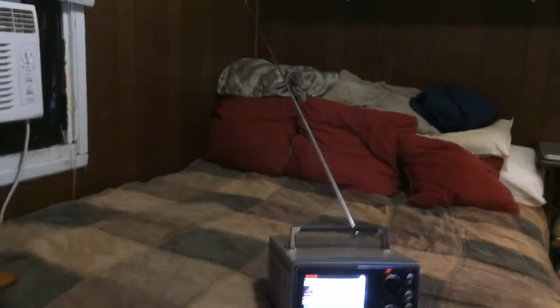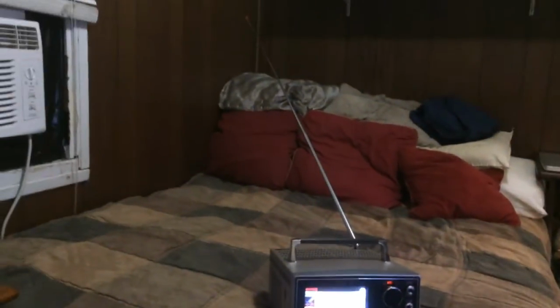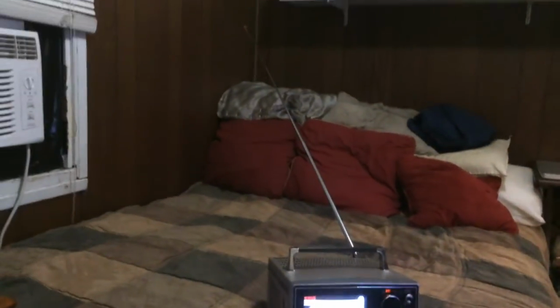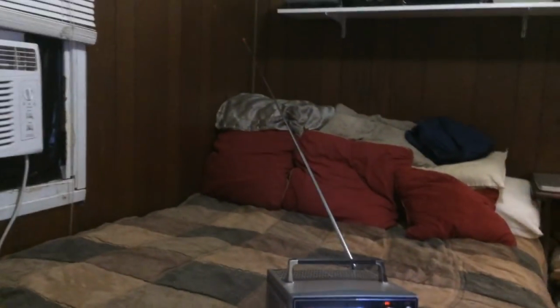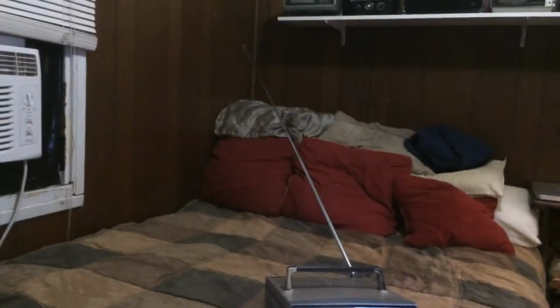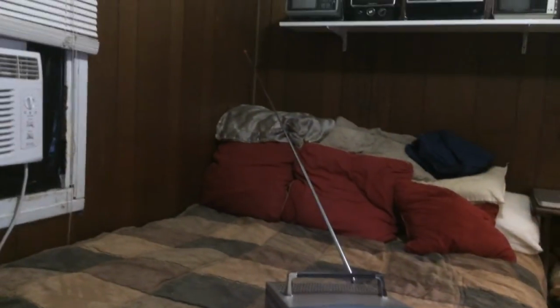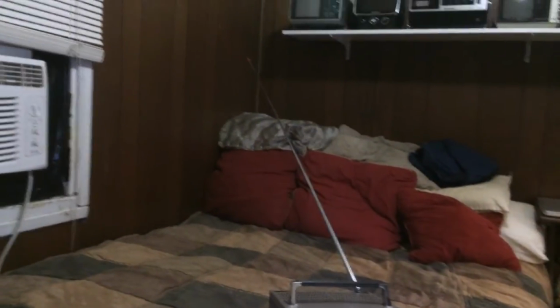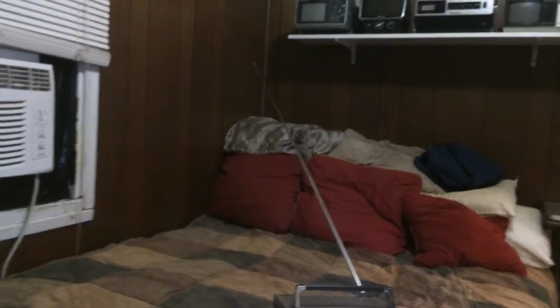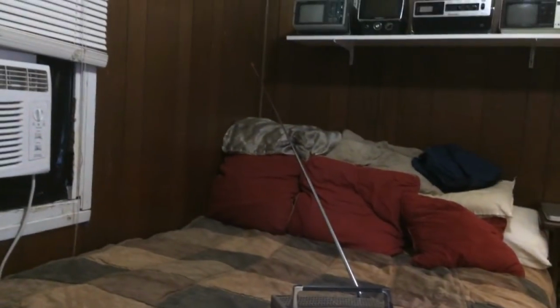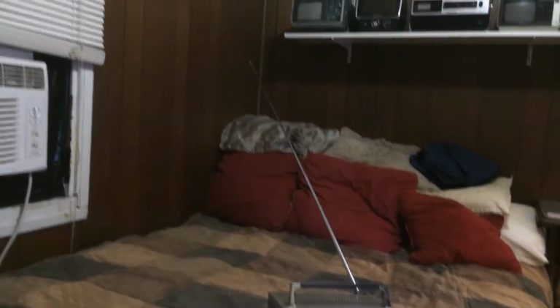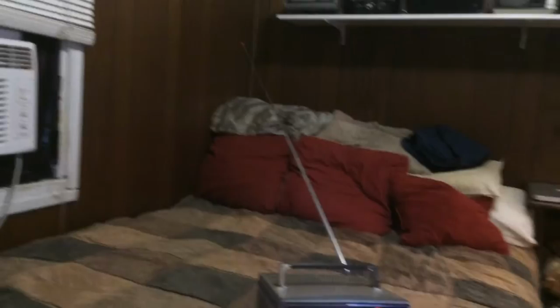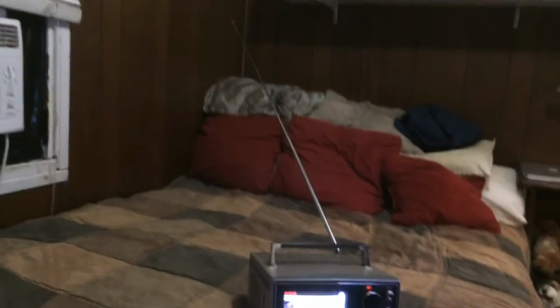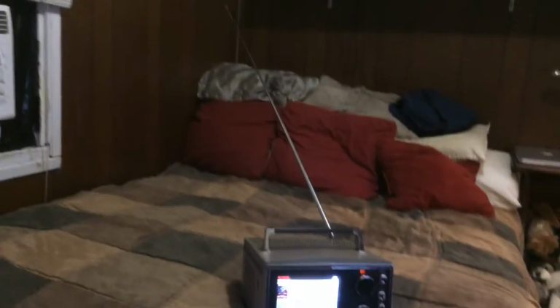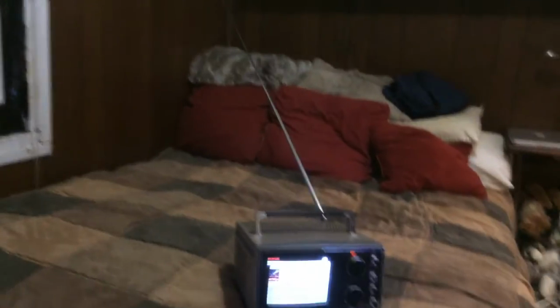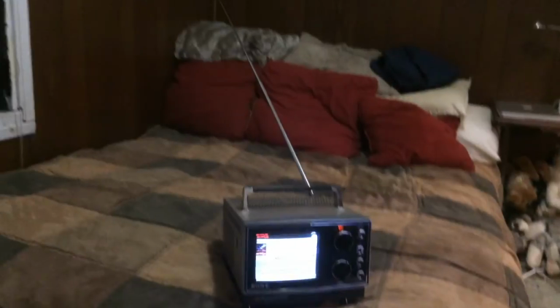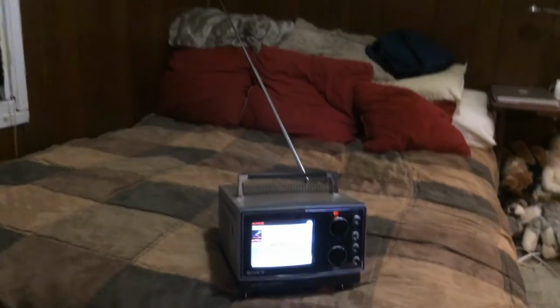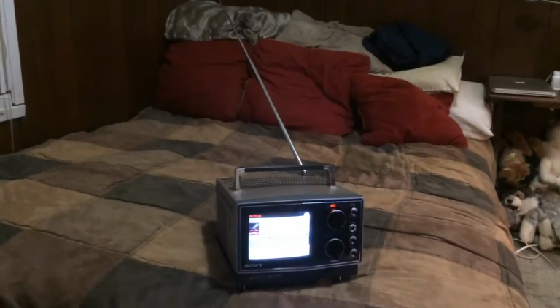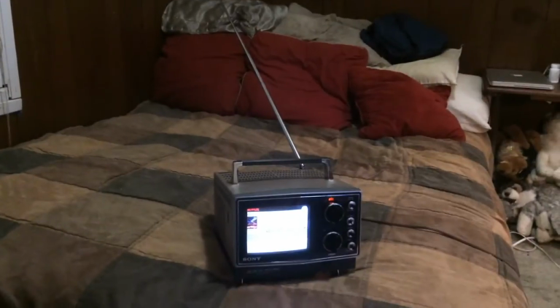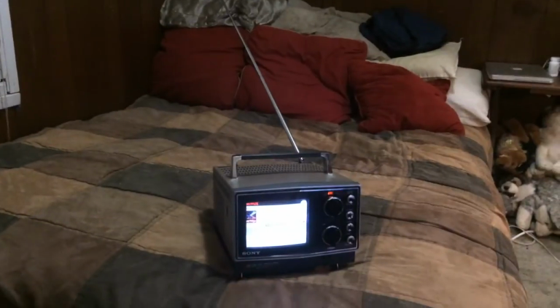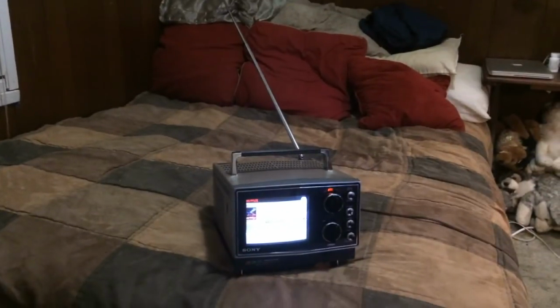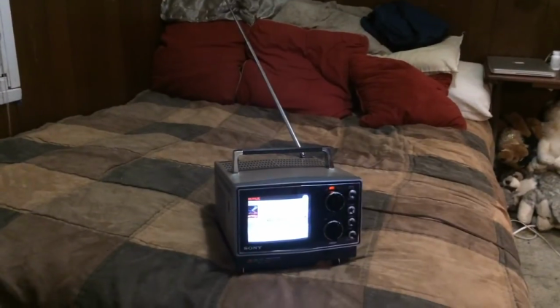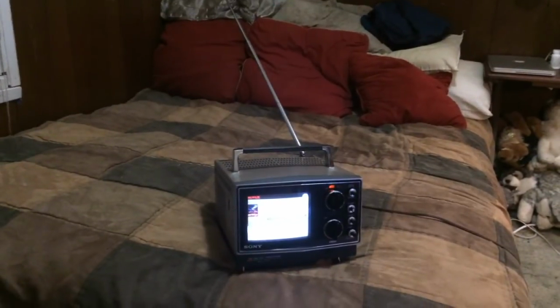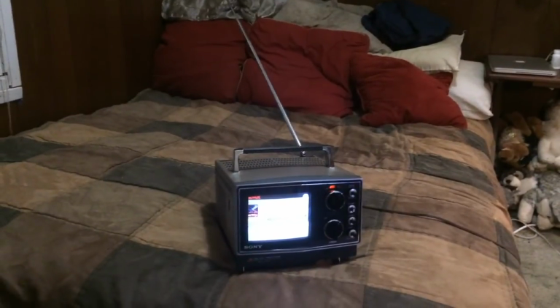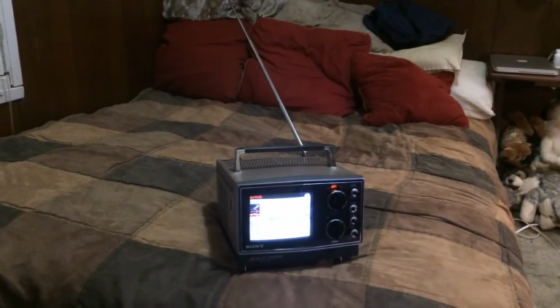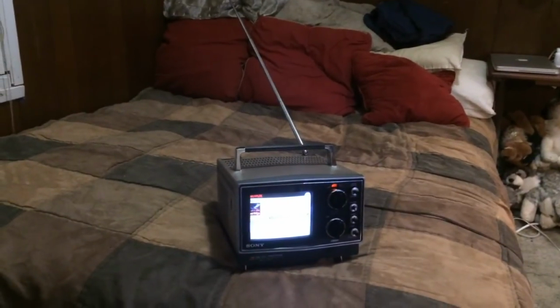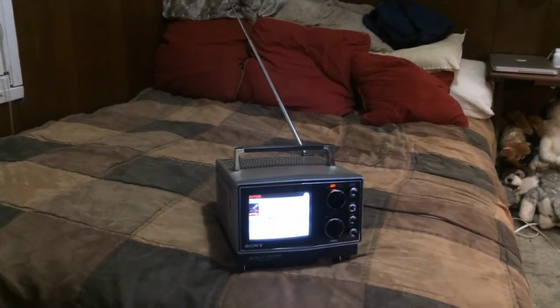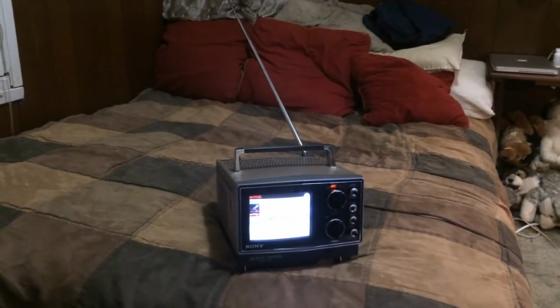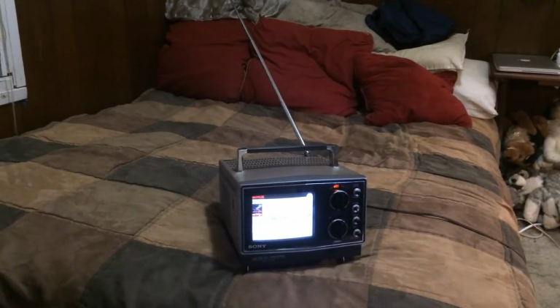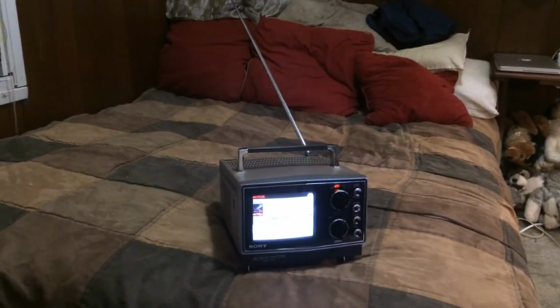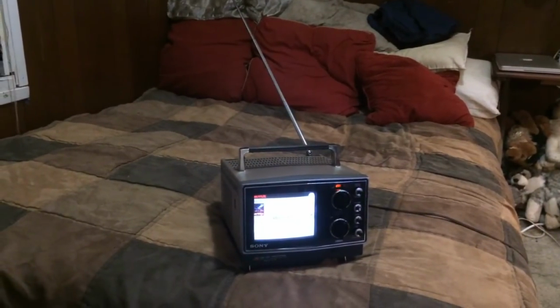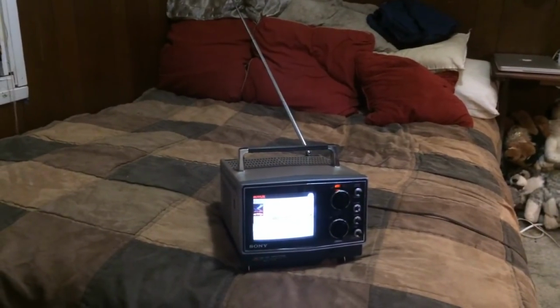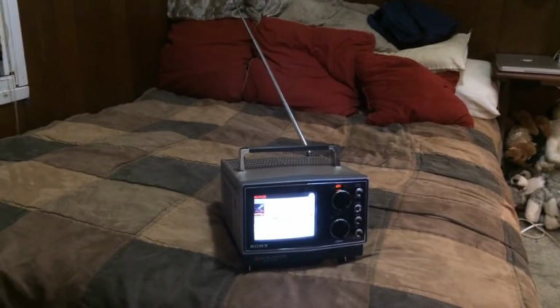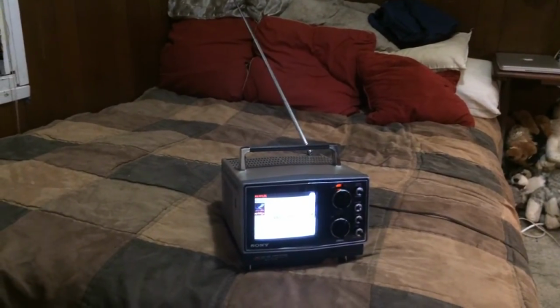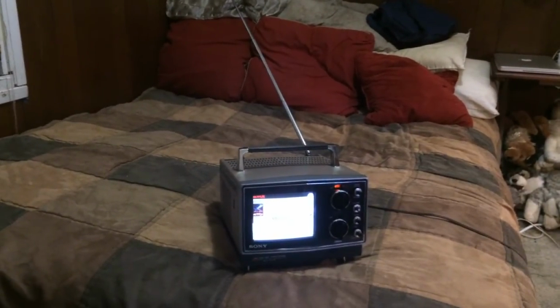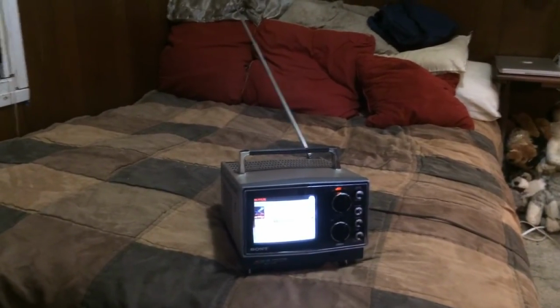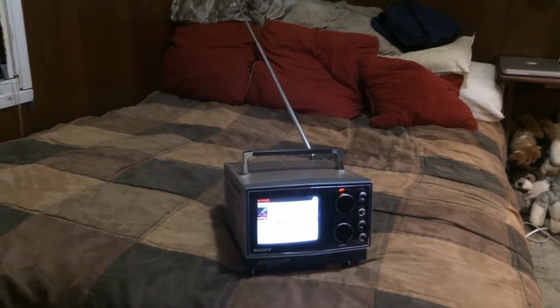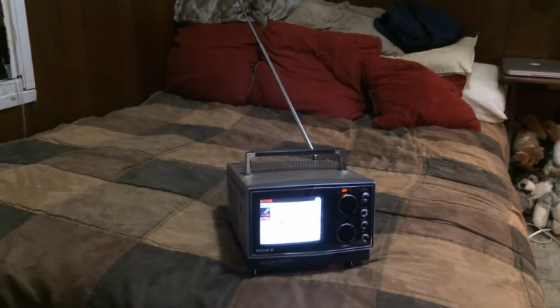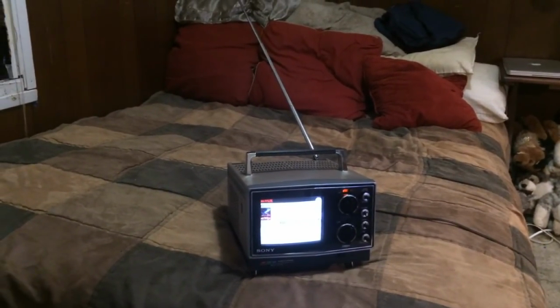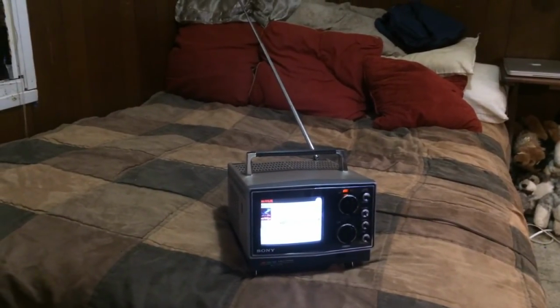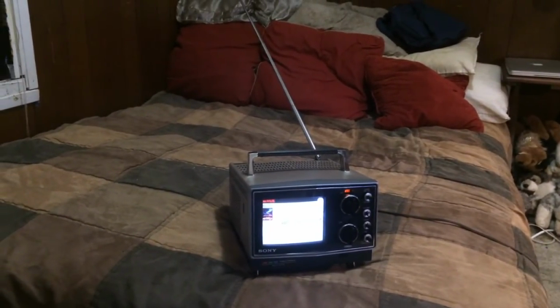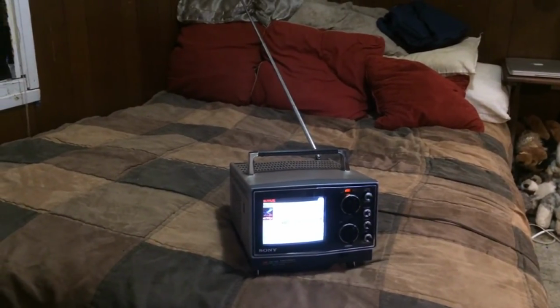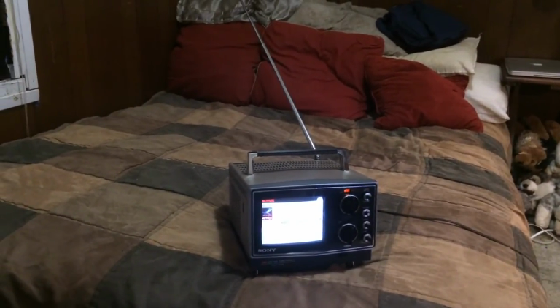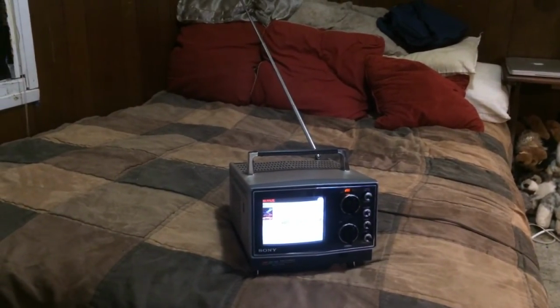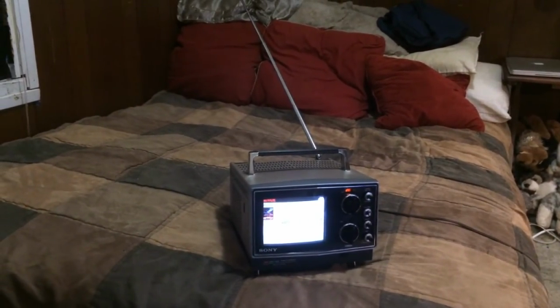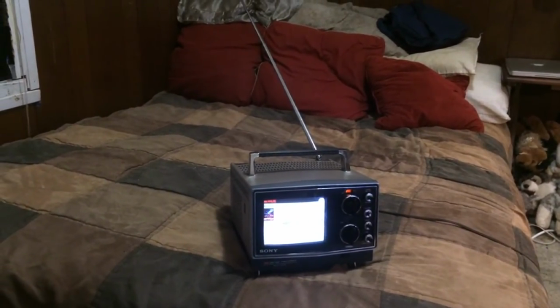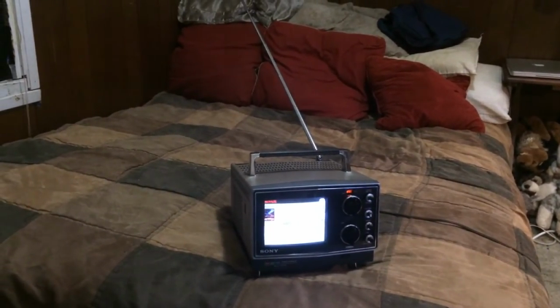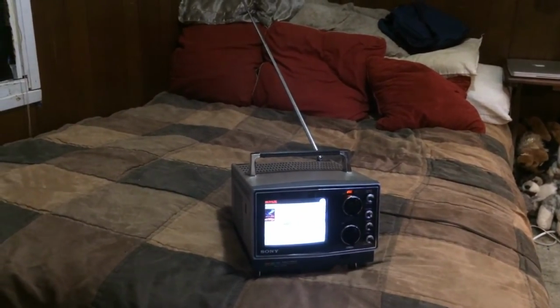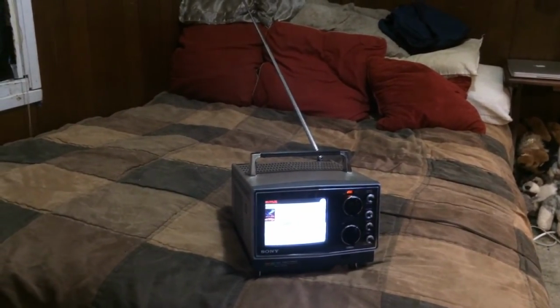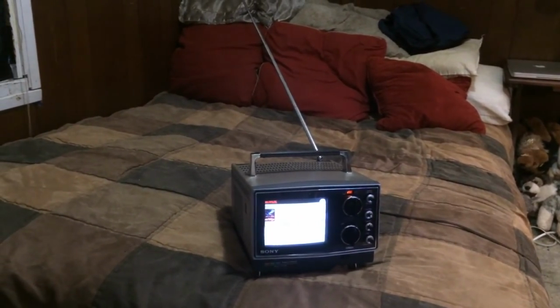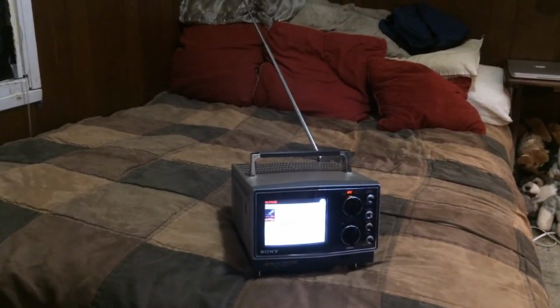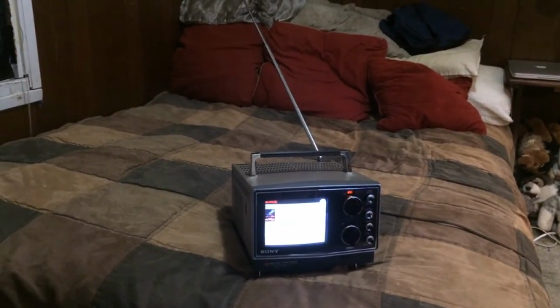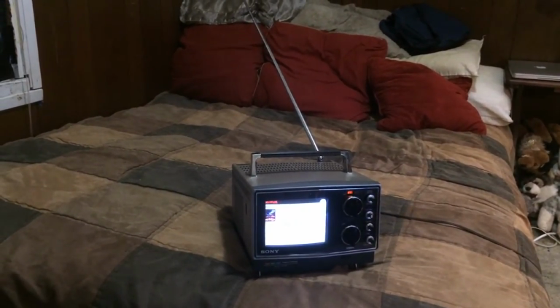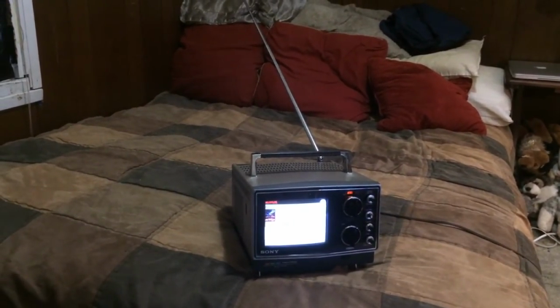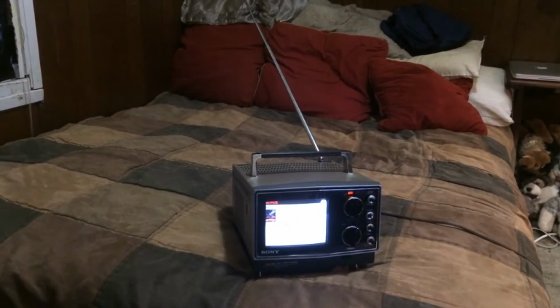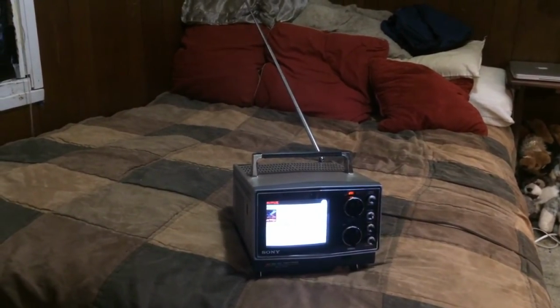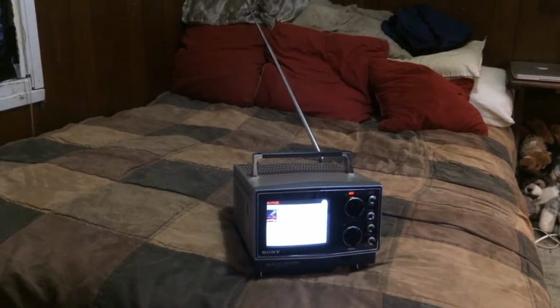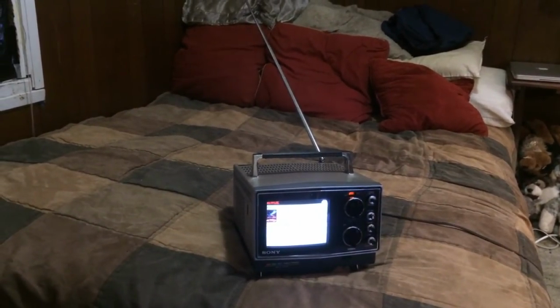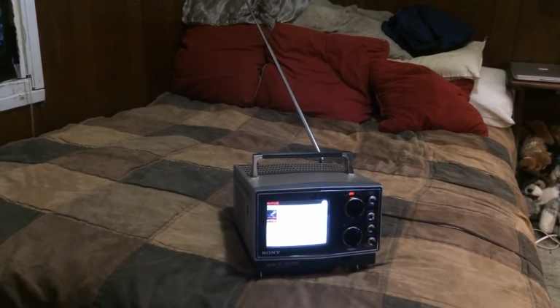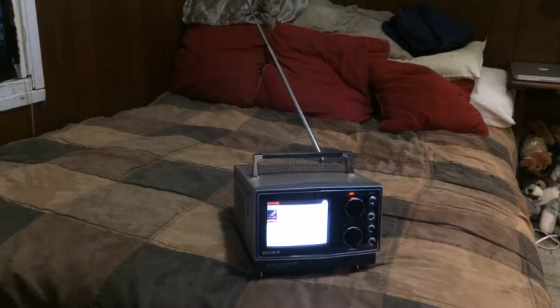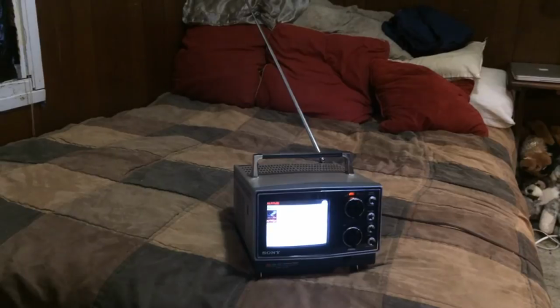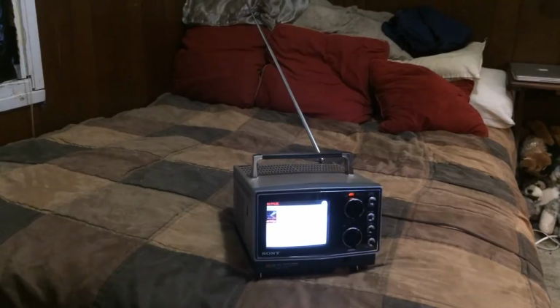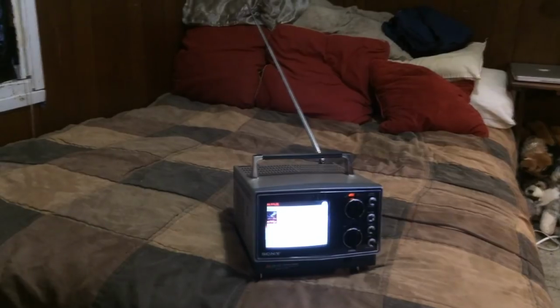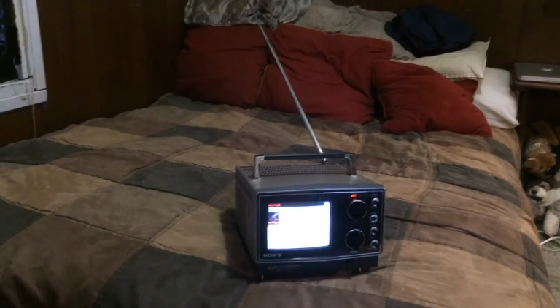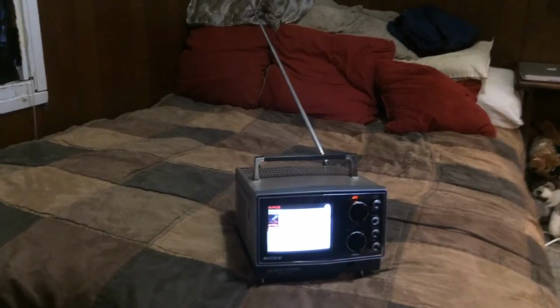So then I can watch my analog TVs au naturel, just the way they were meant to be. Turn the TV on, pull the antenna up, find your channel, and off you go.